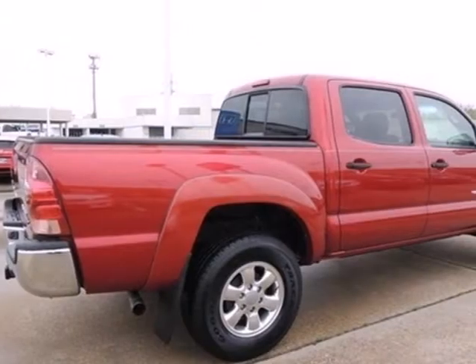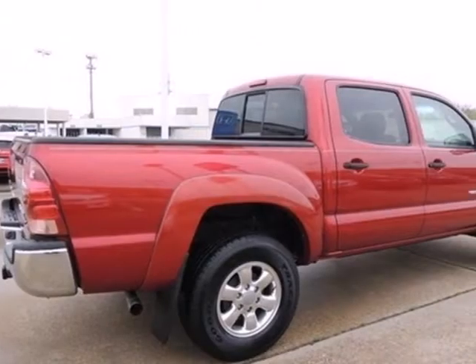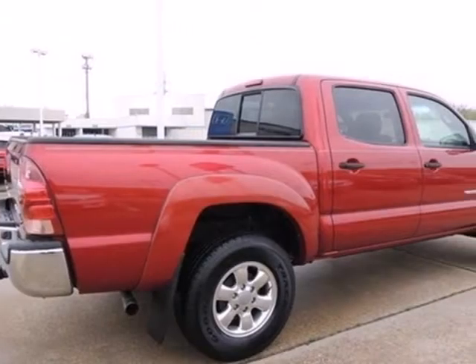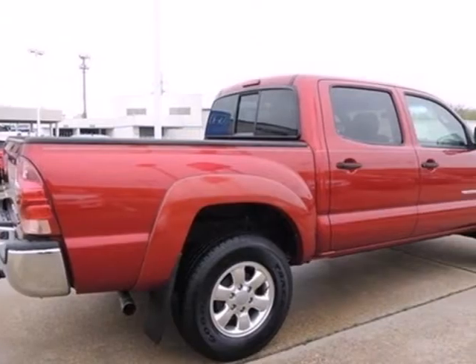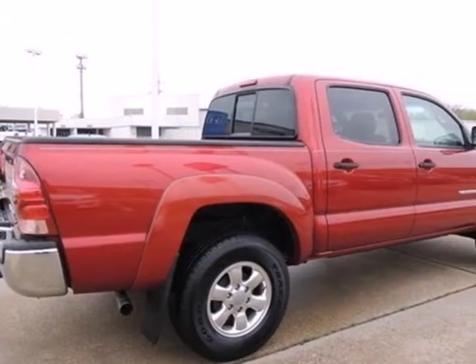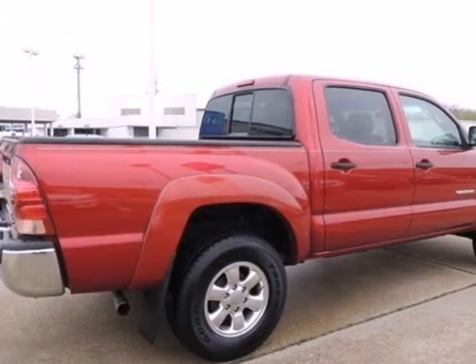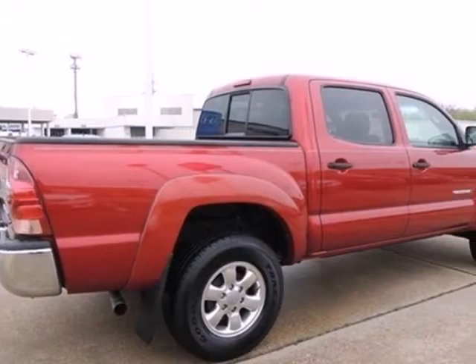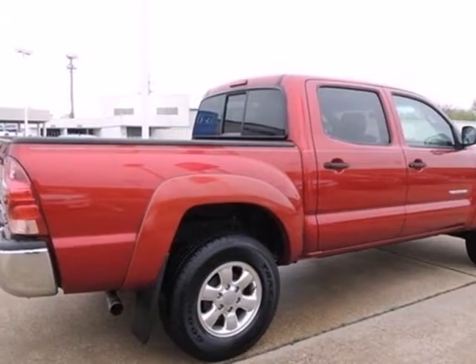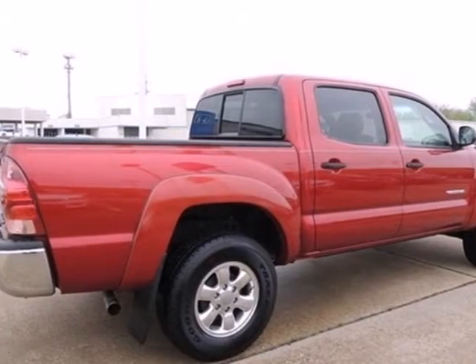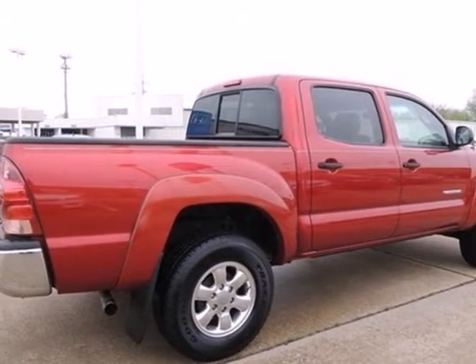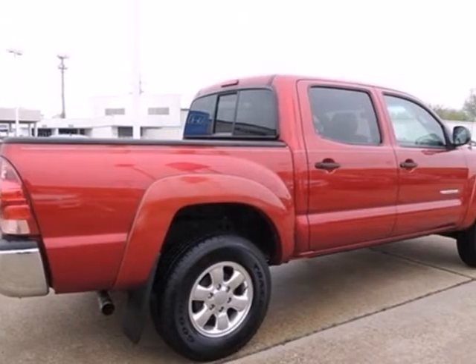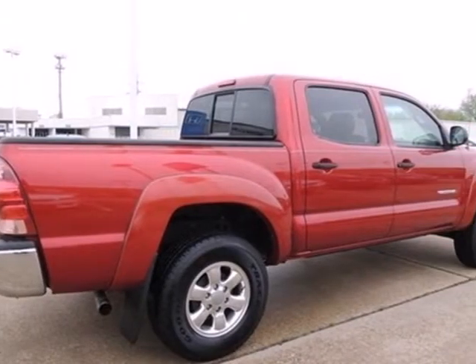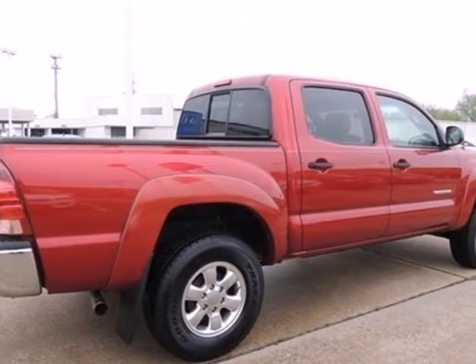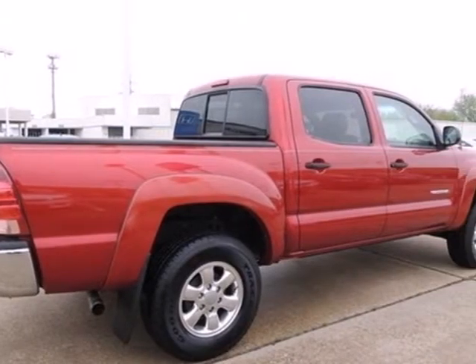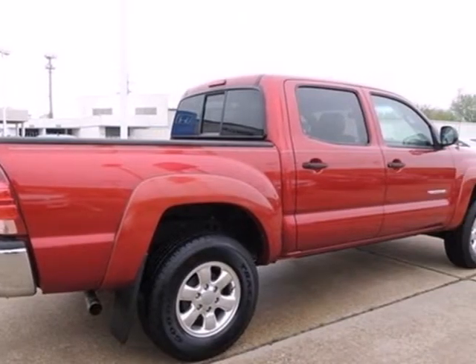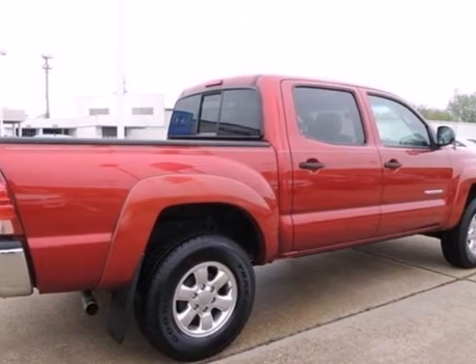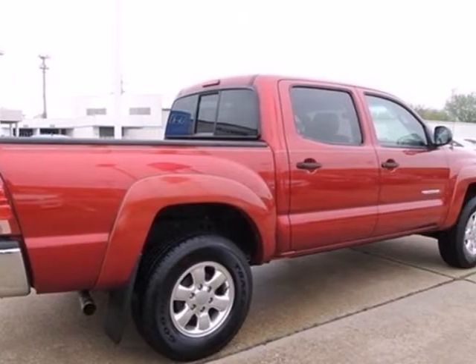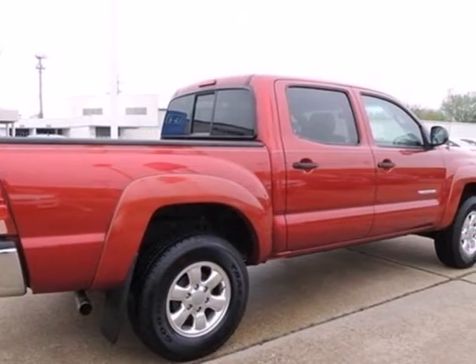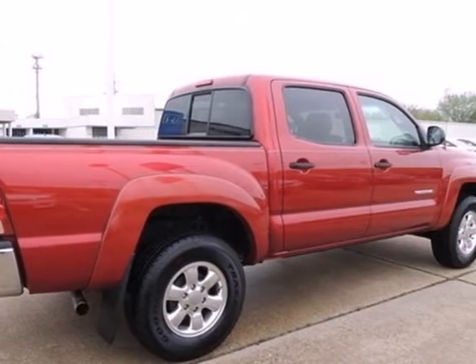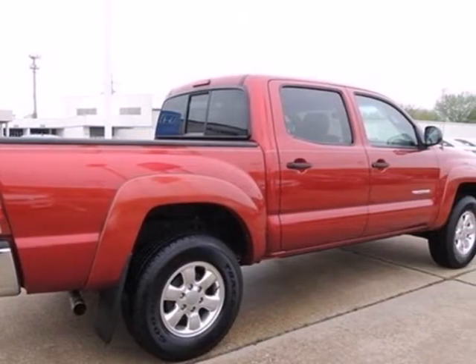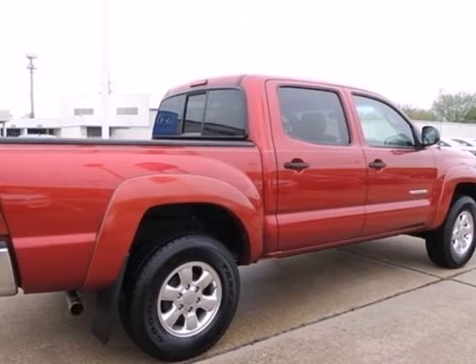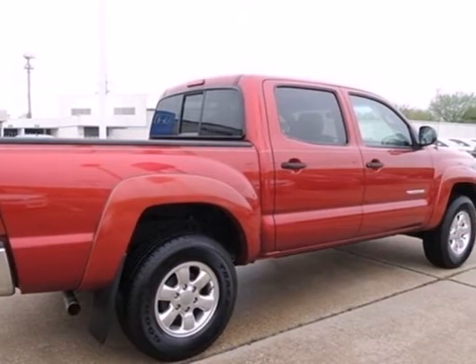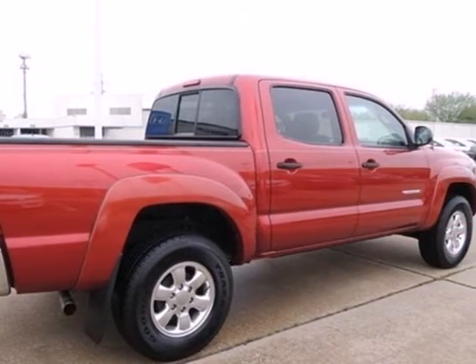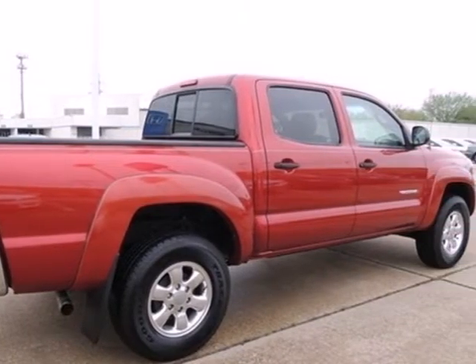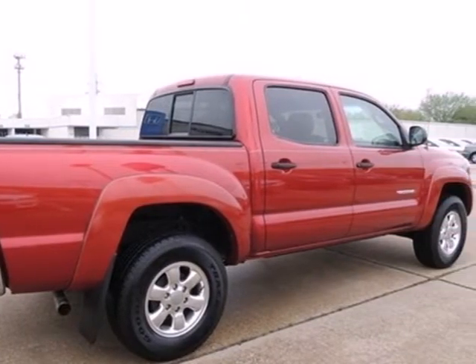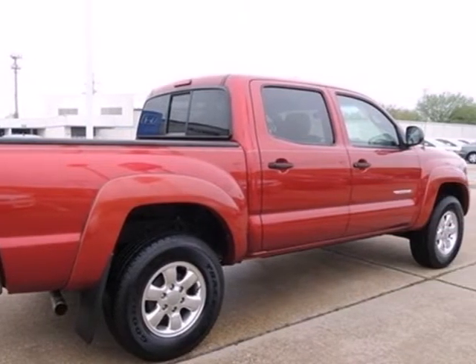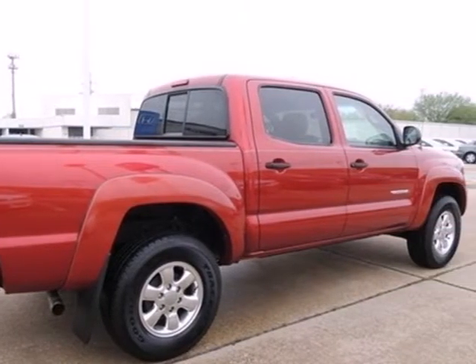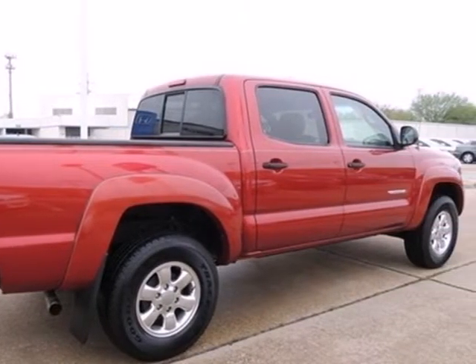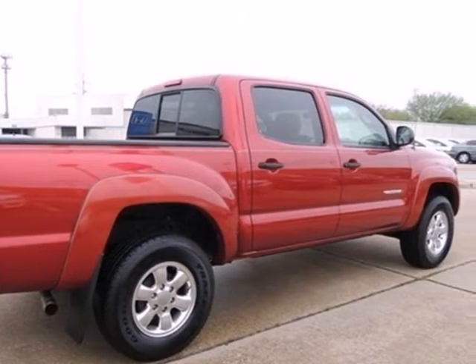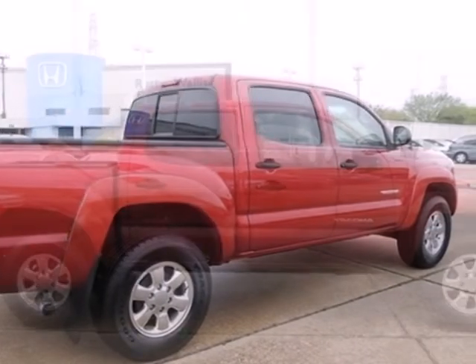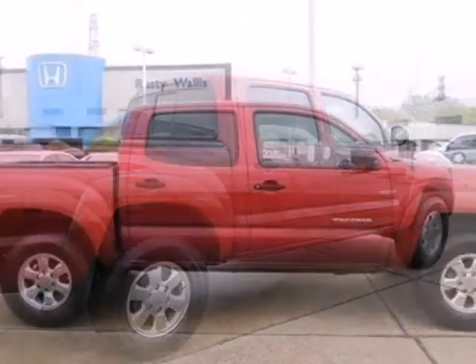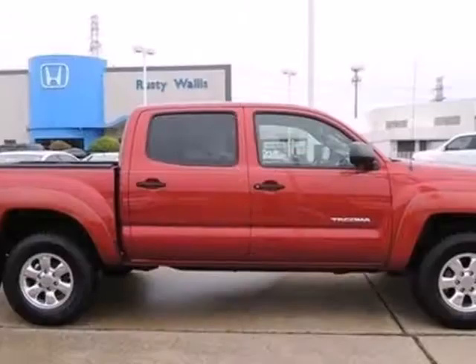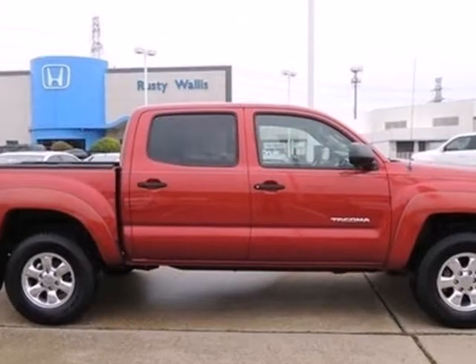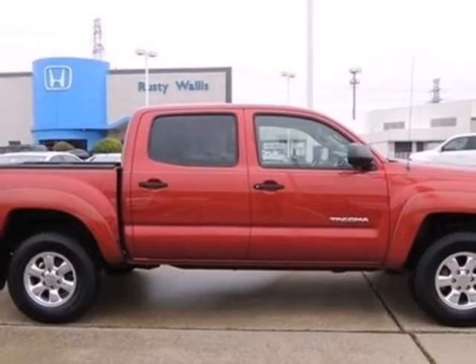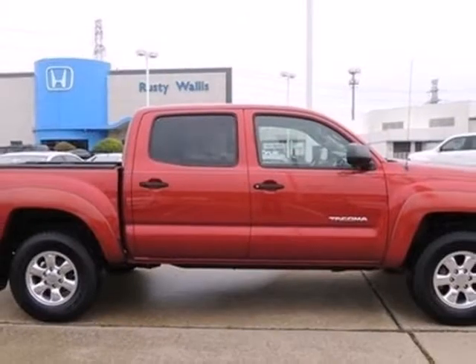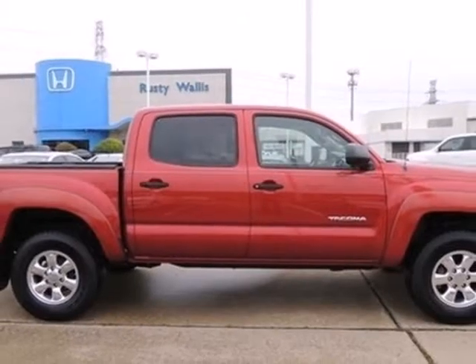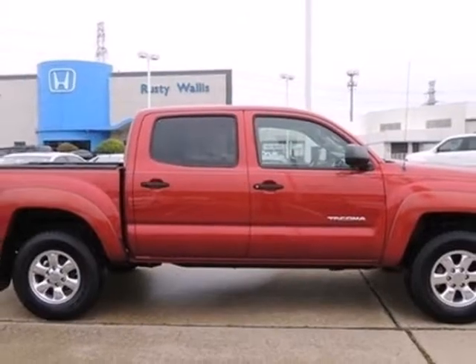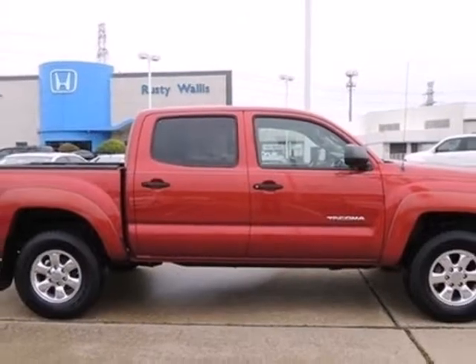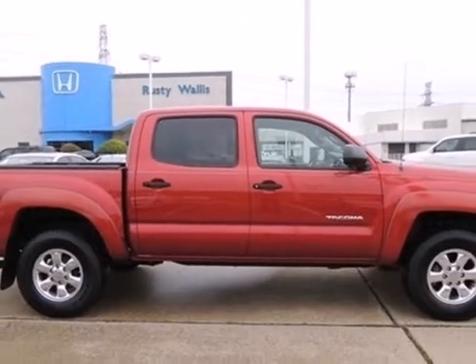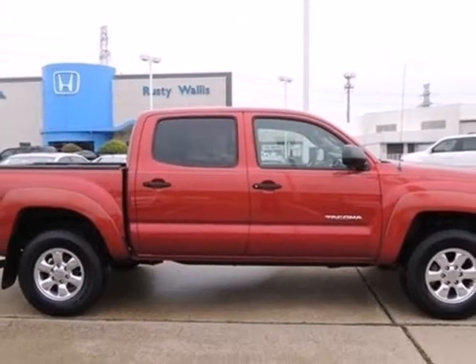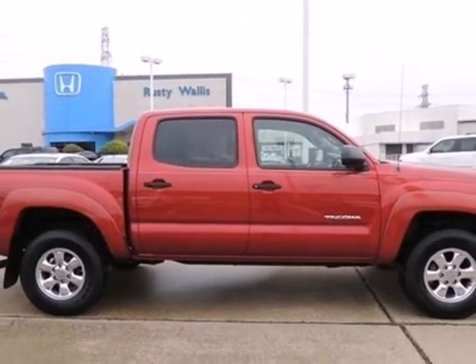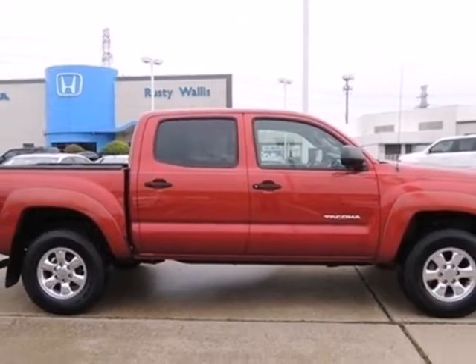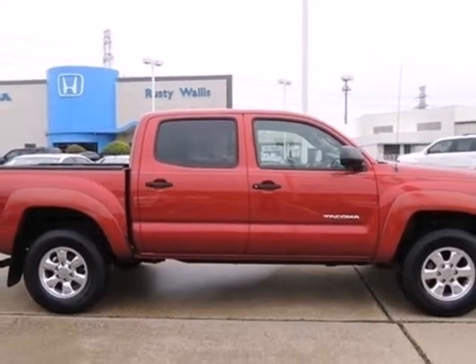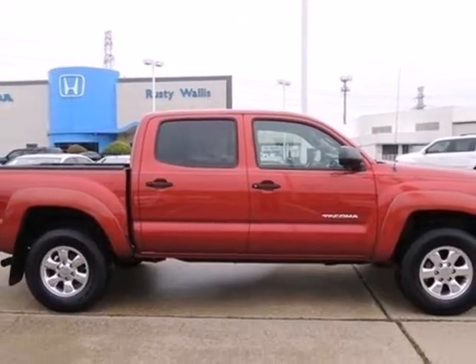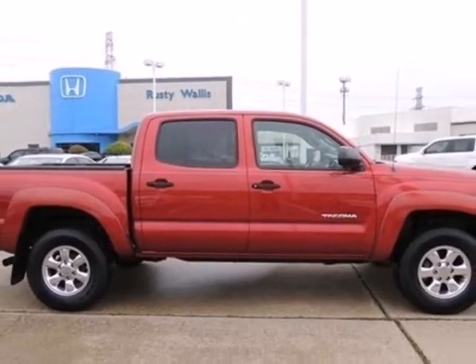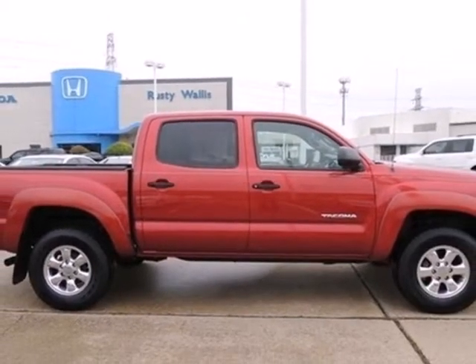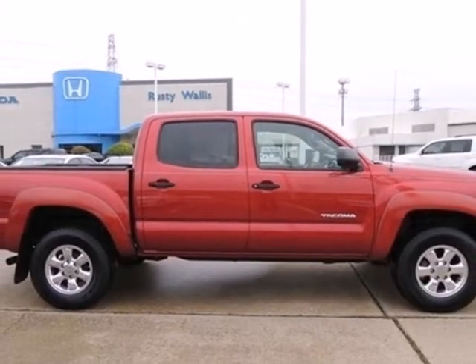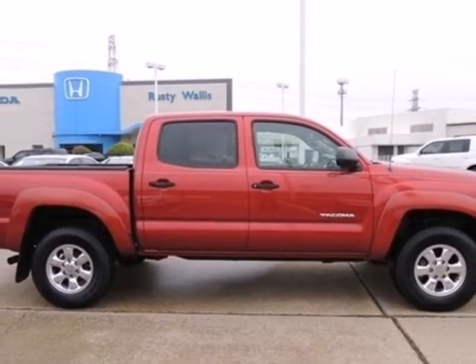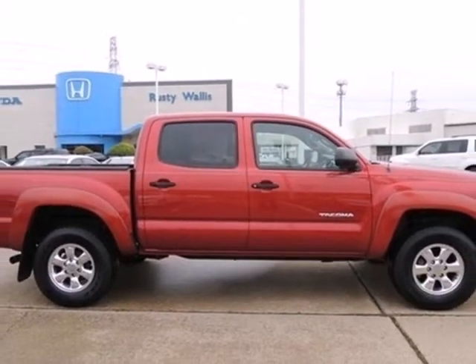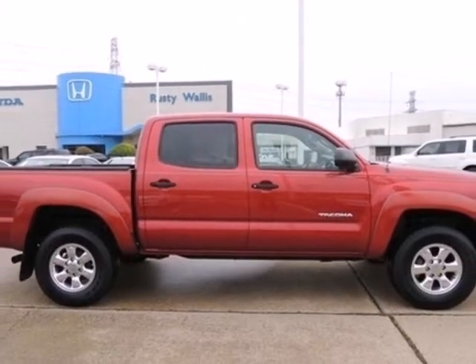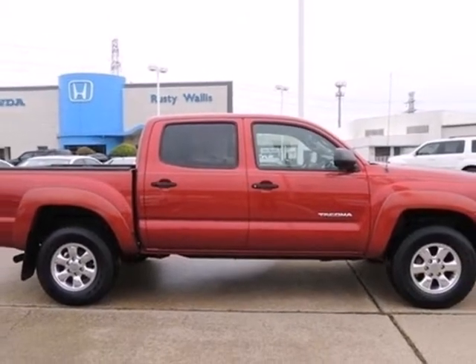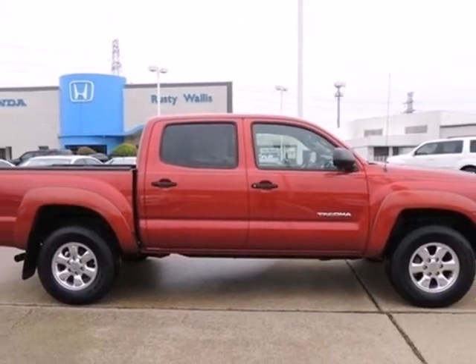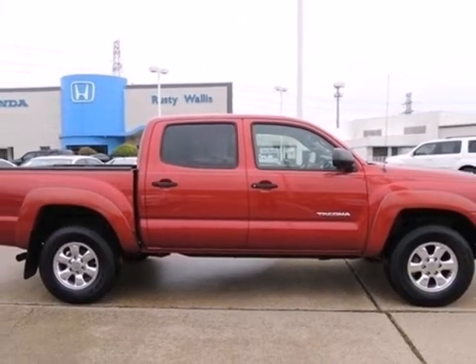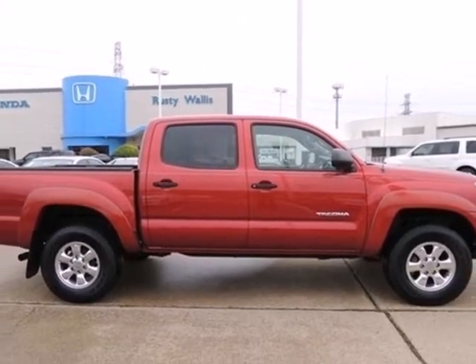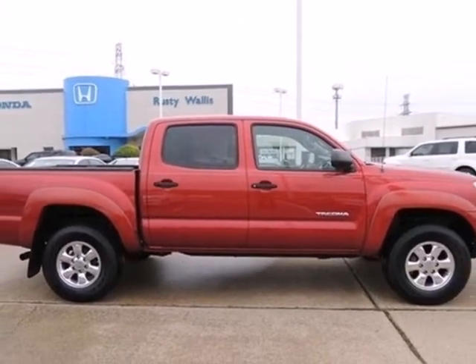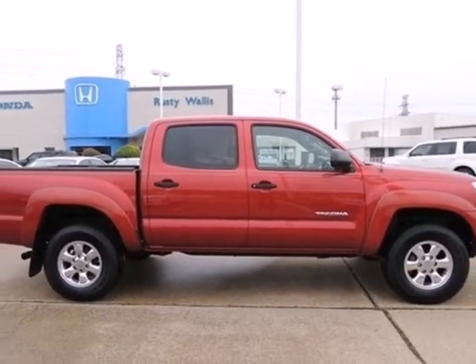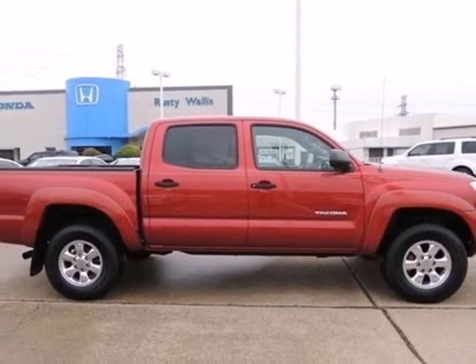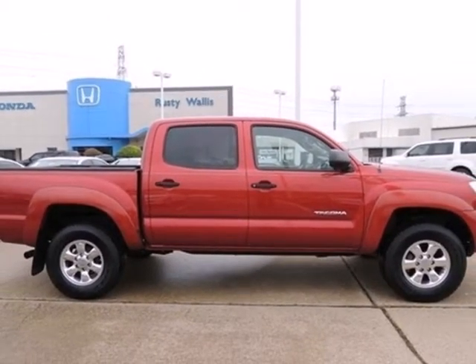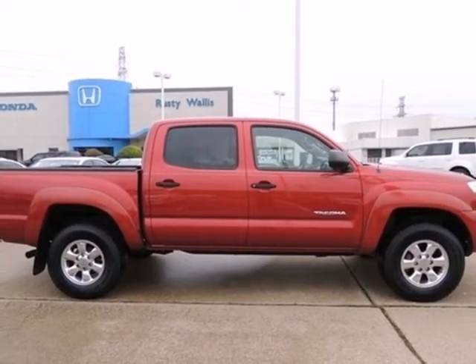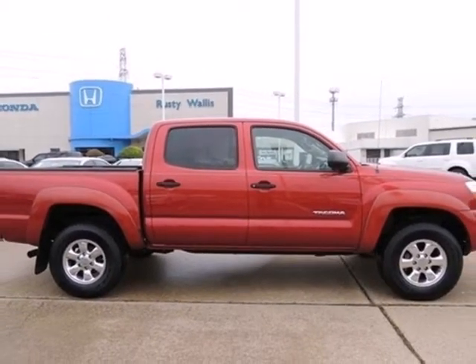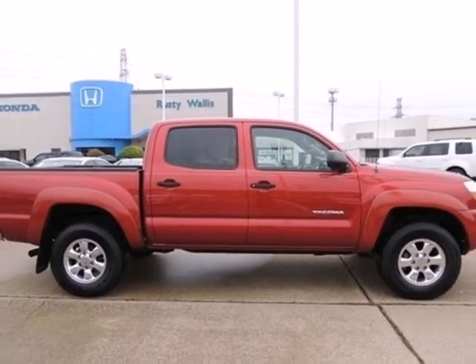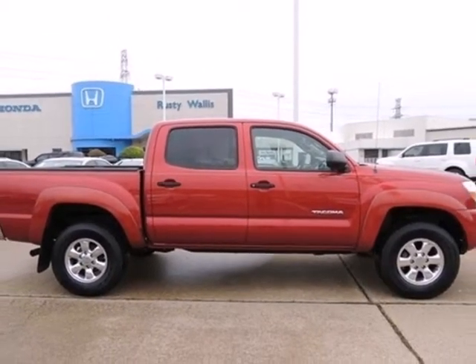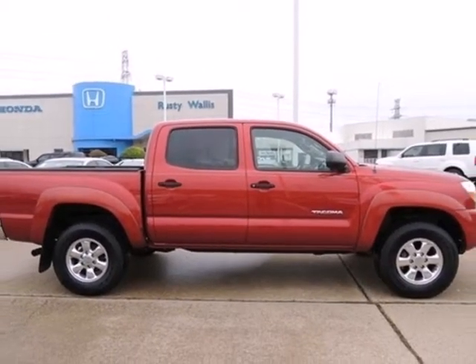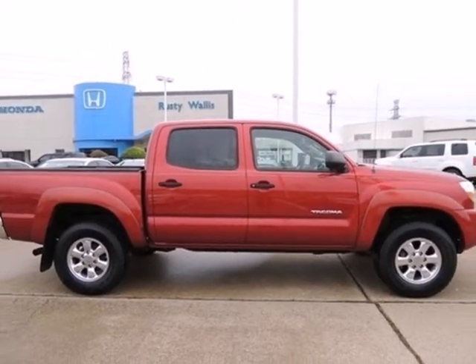Toyota engineering excellence and reliability make this Tacoma truck an outstanding value. See it for yourself today.